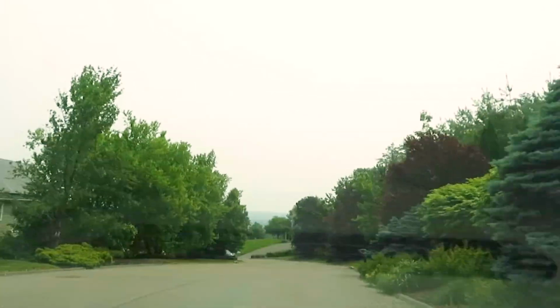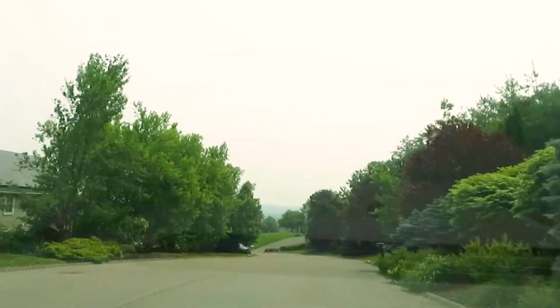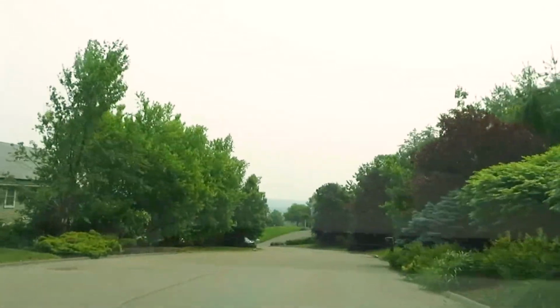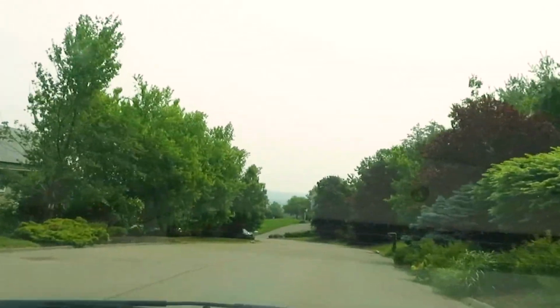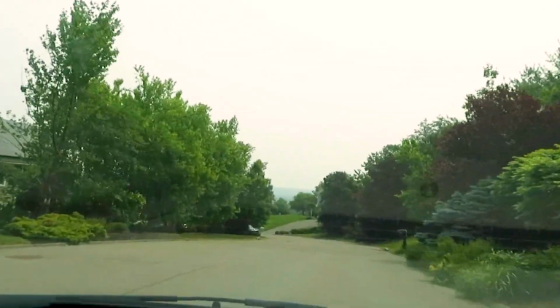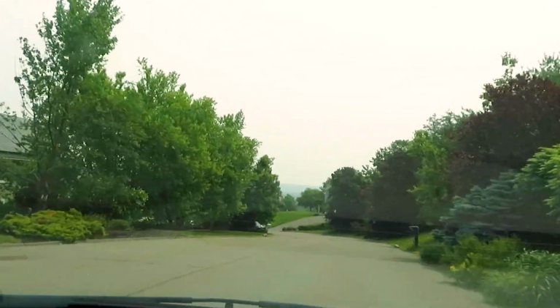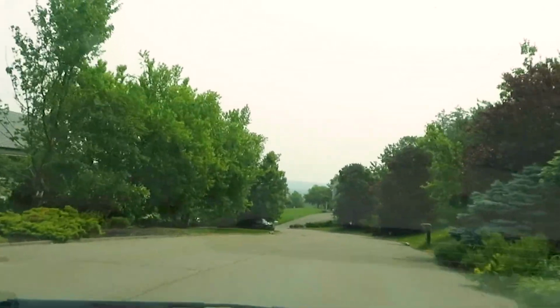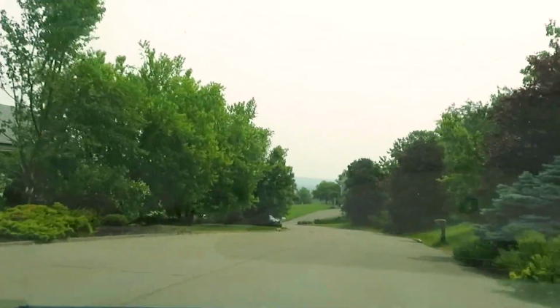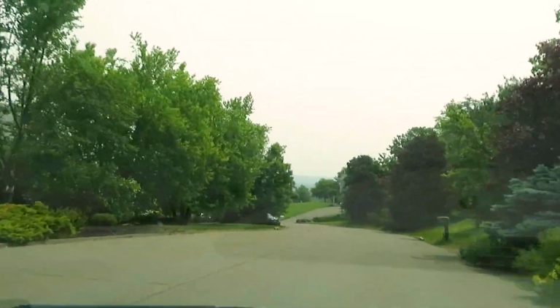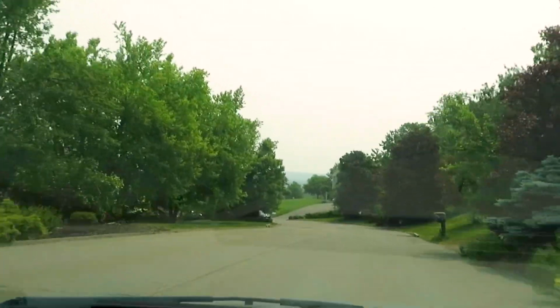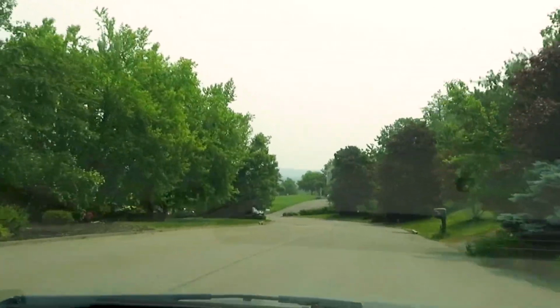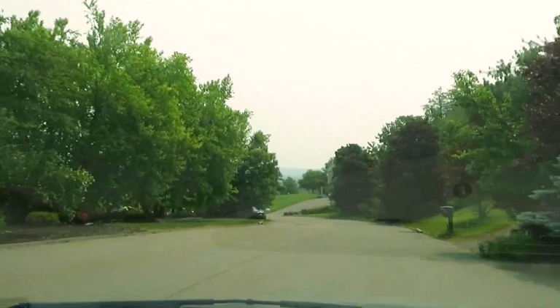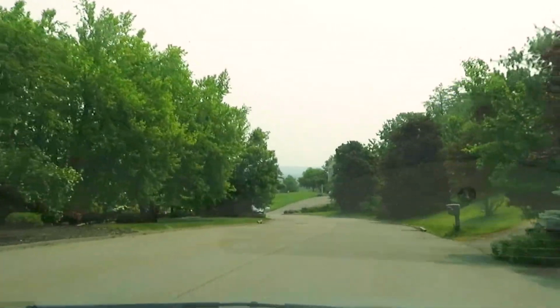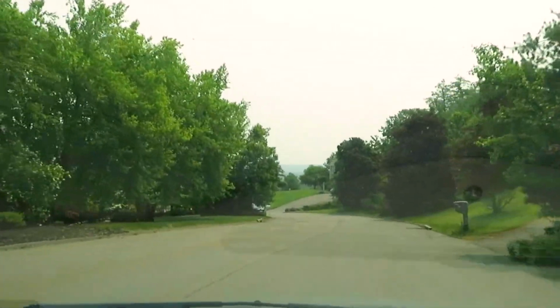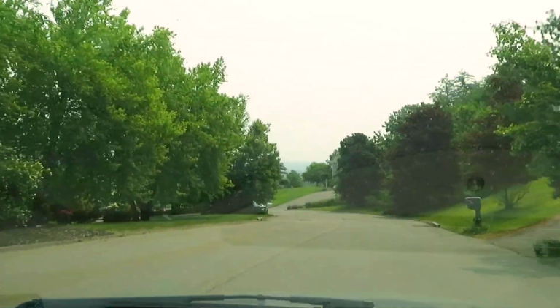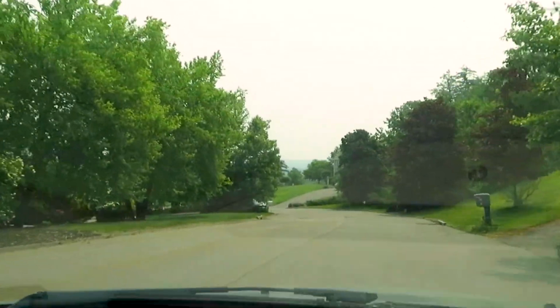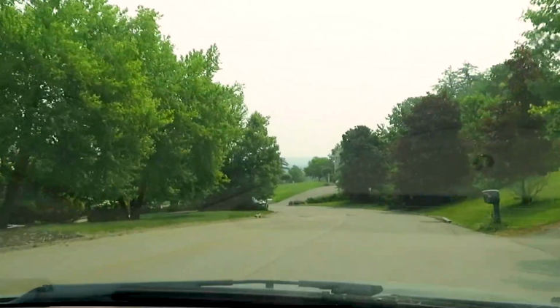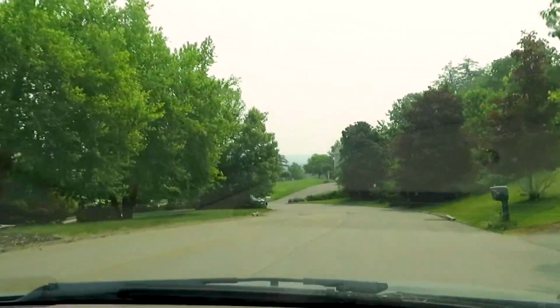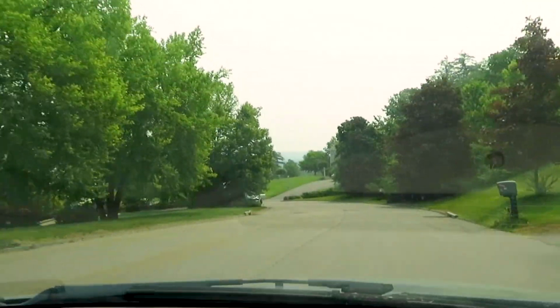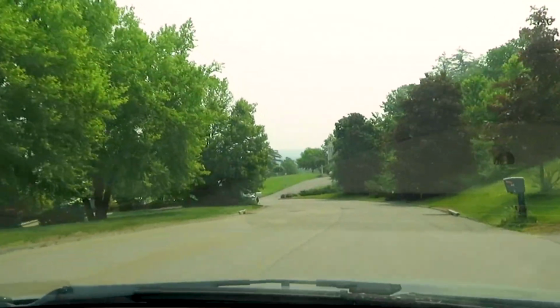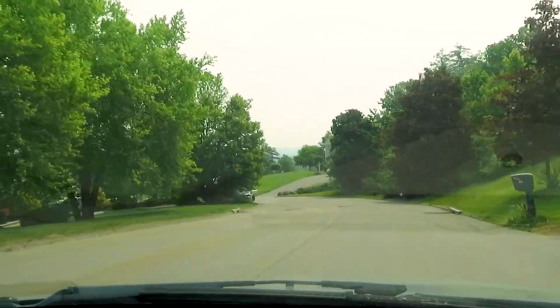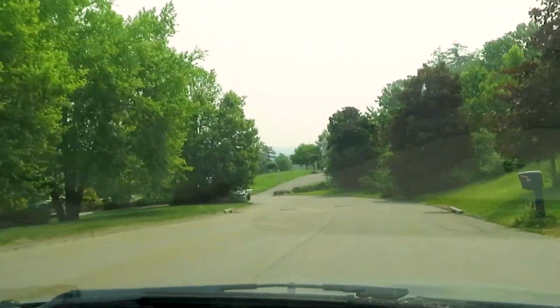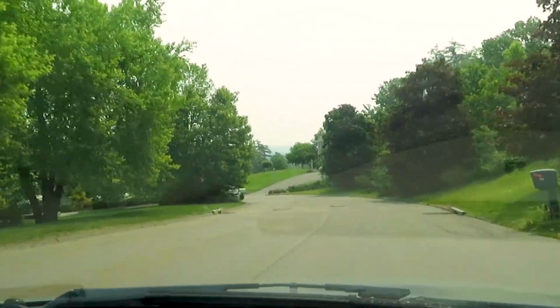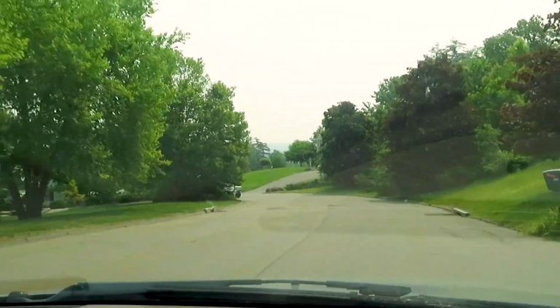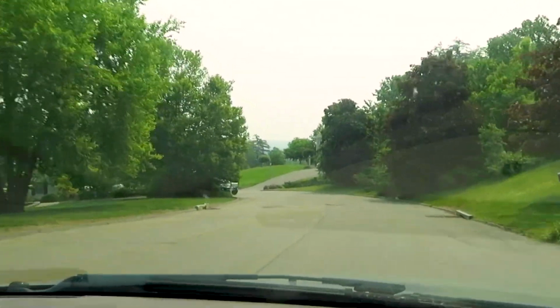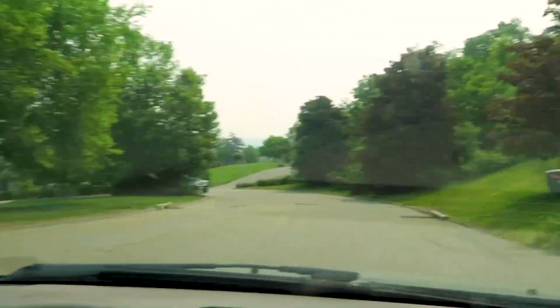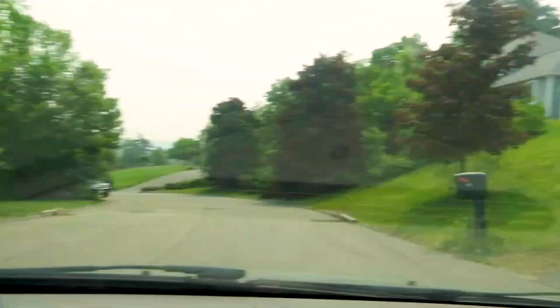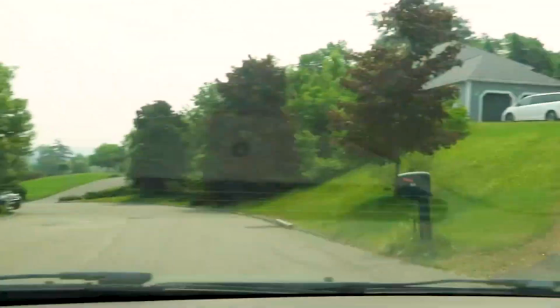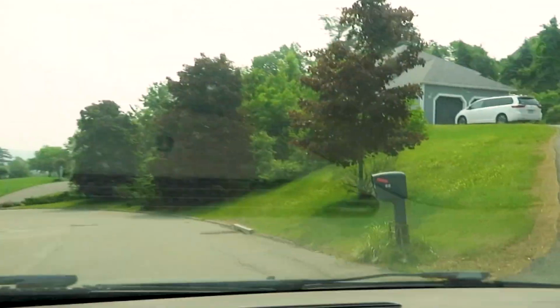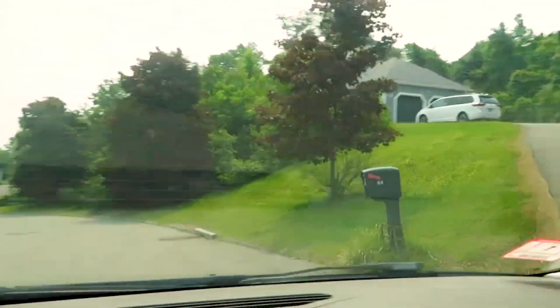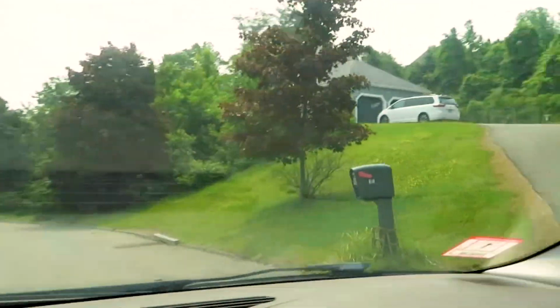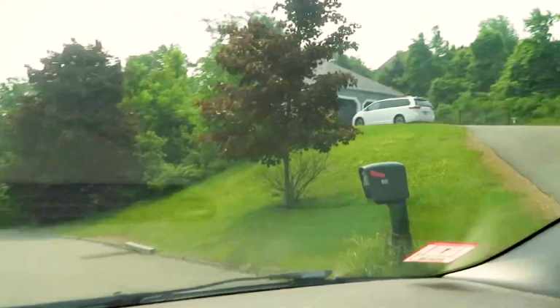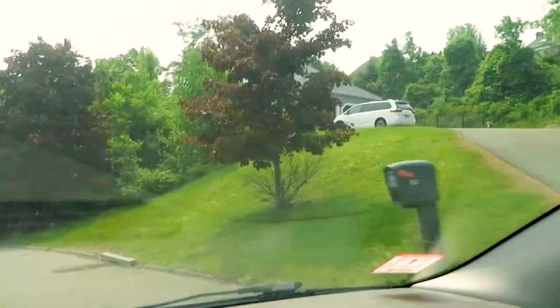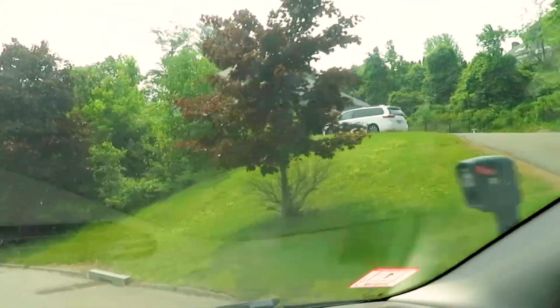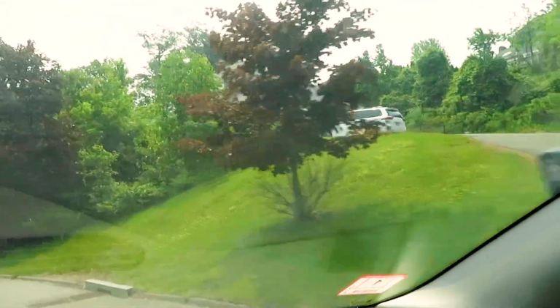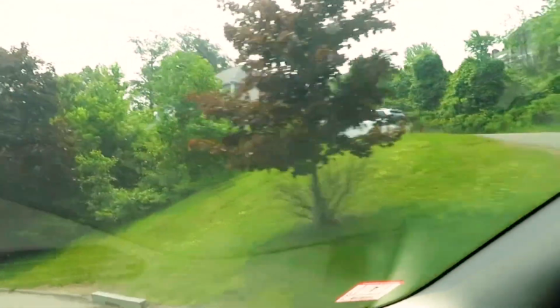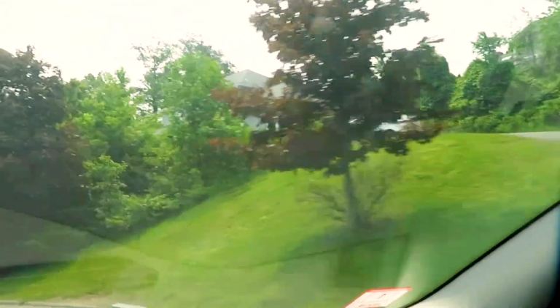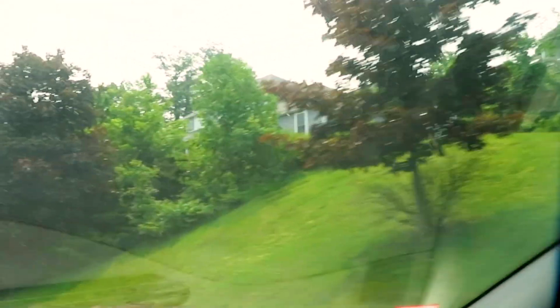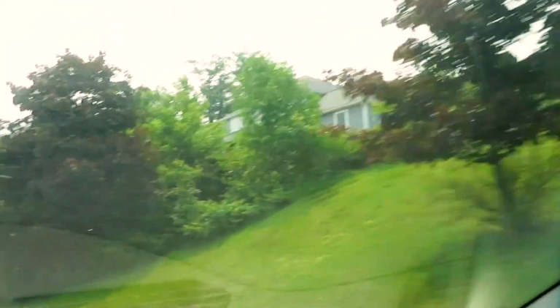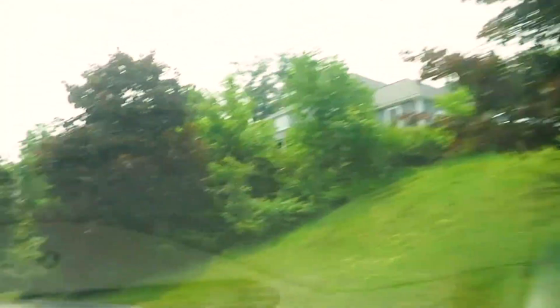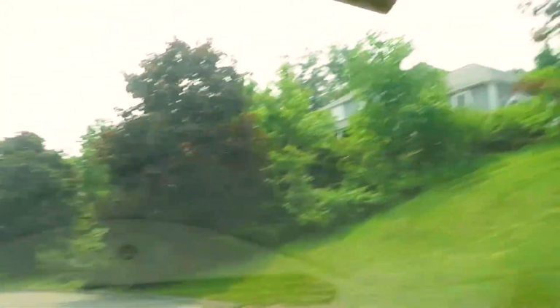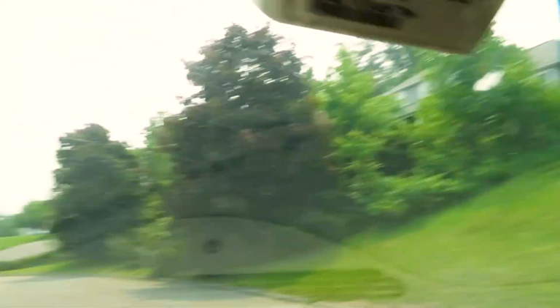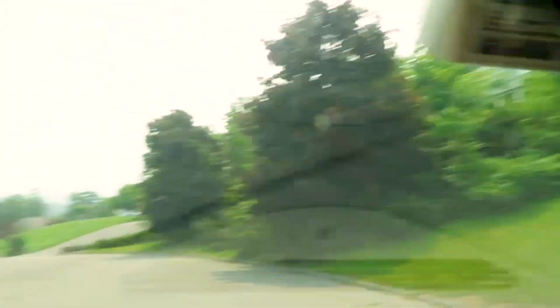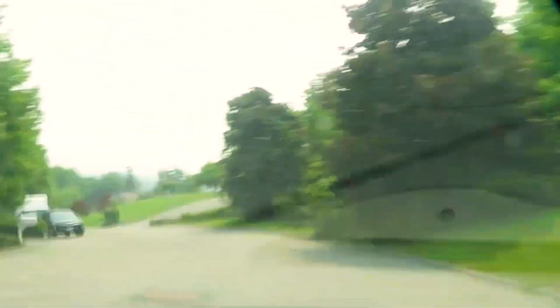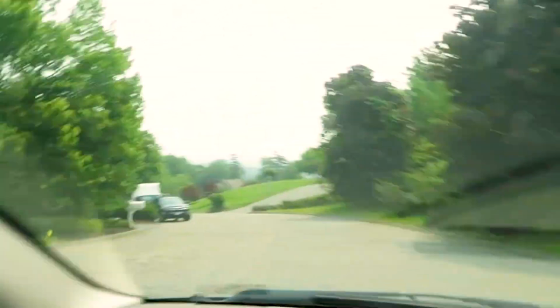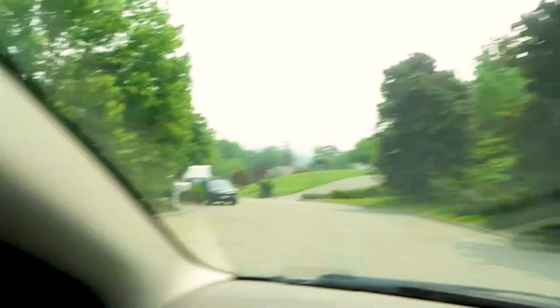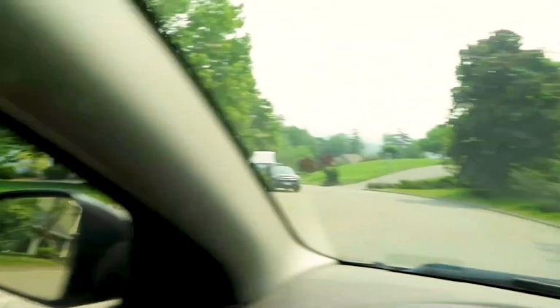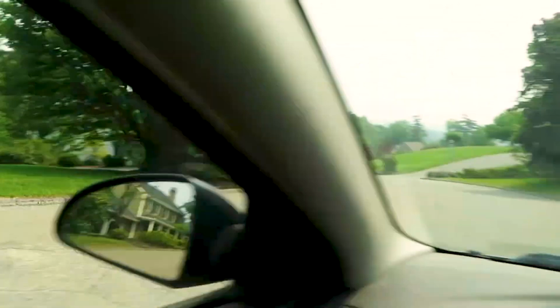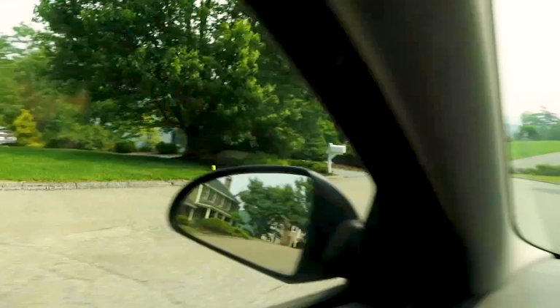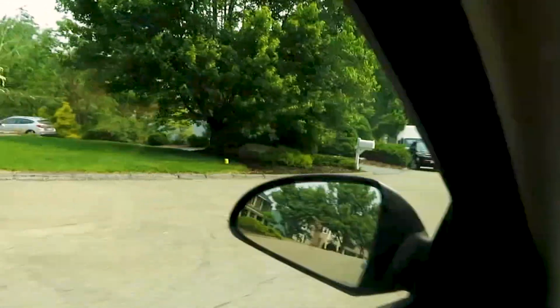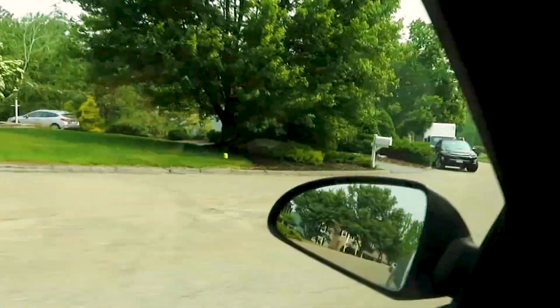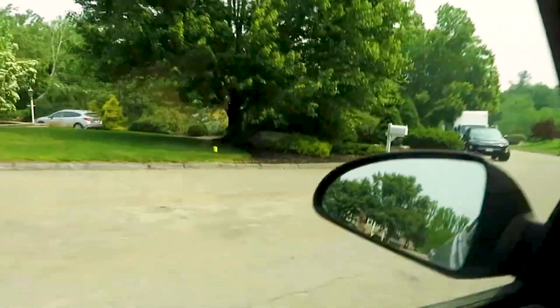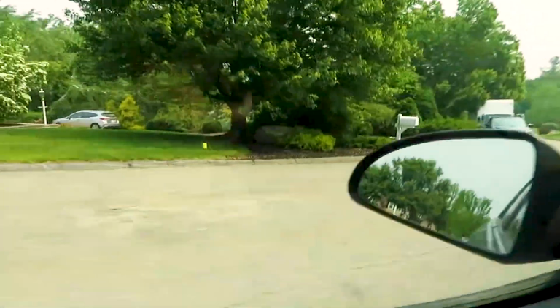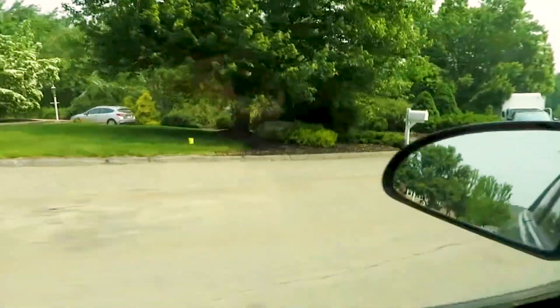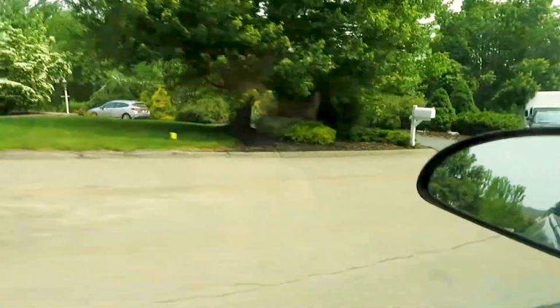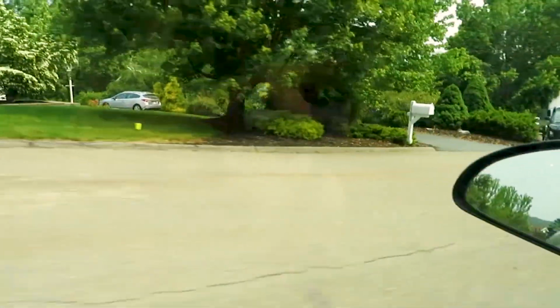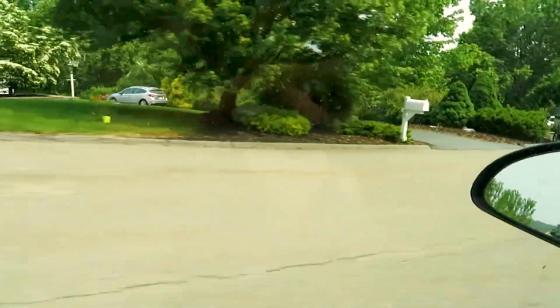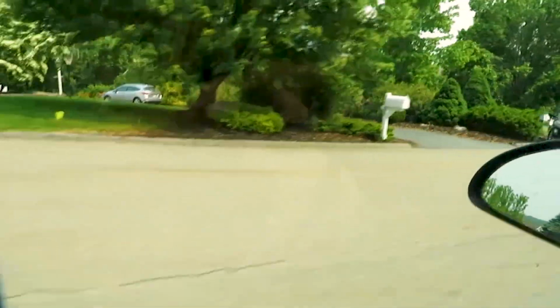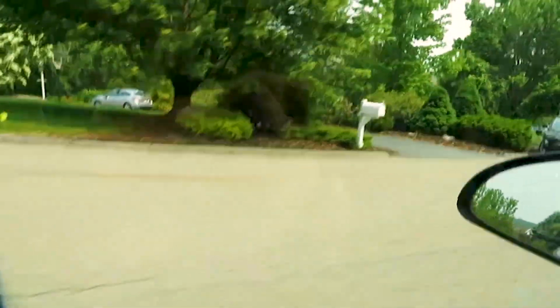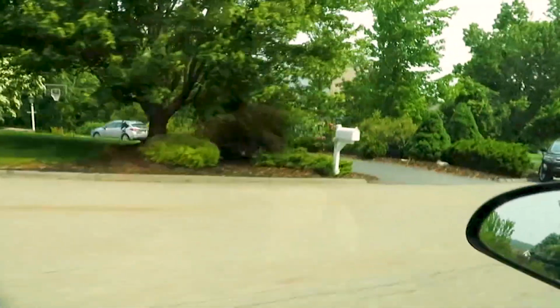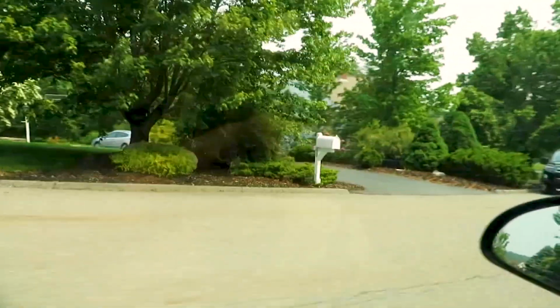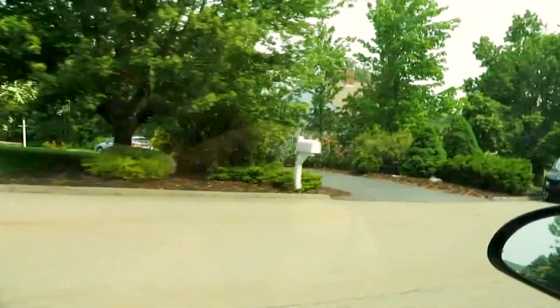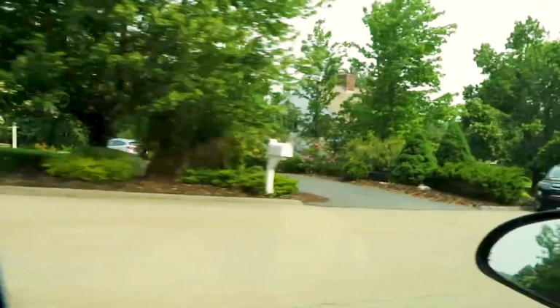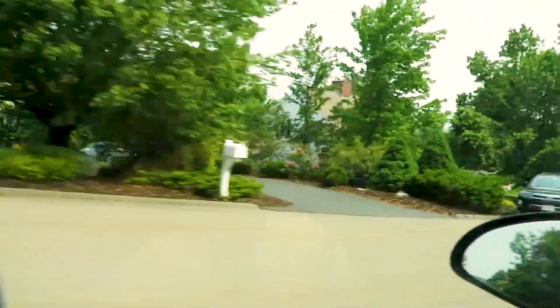Oh, look at that view from up here. I don't know if you can see it — we got like a haze from the wildfires up in Canada, so it's all smoky.